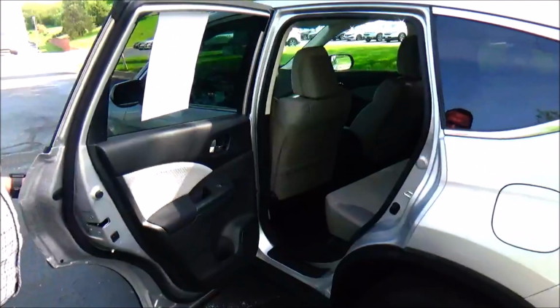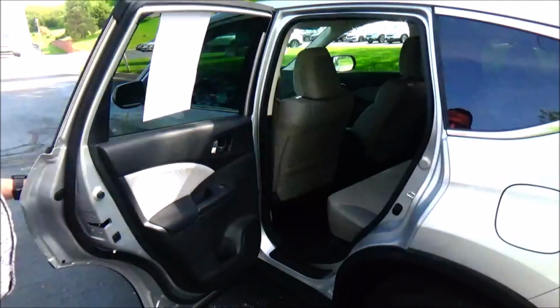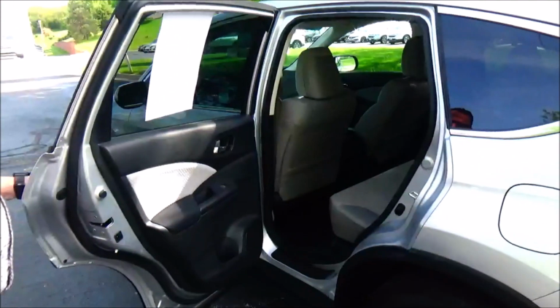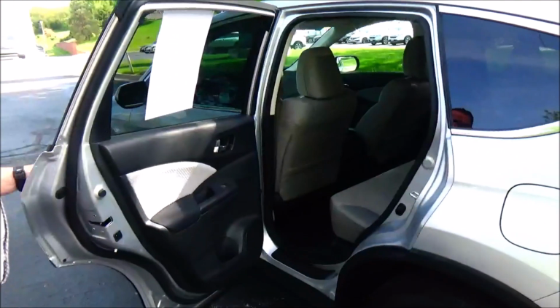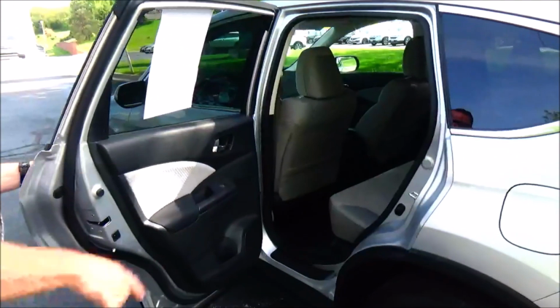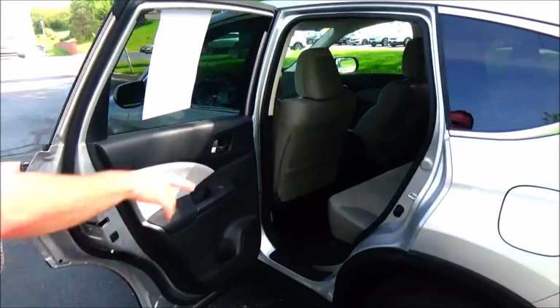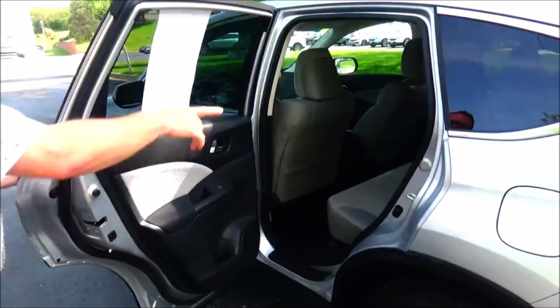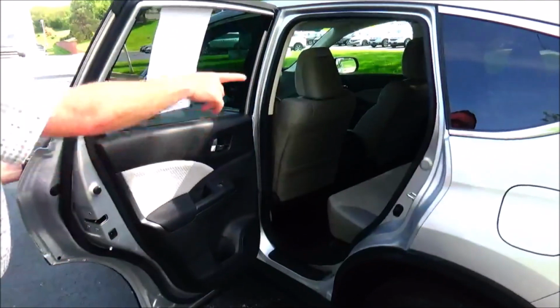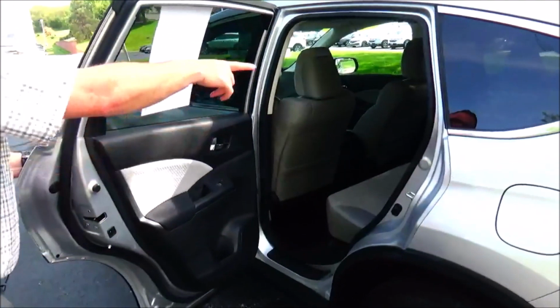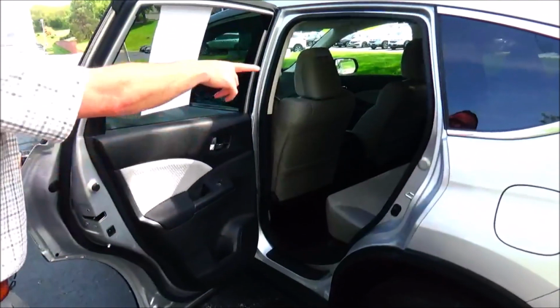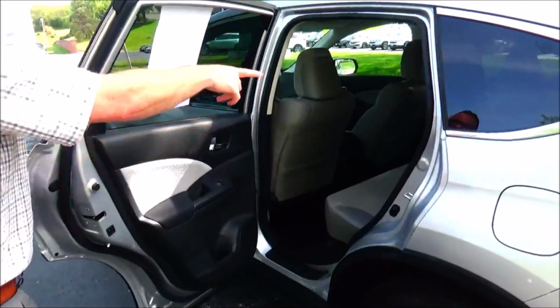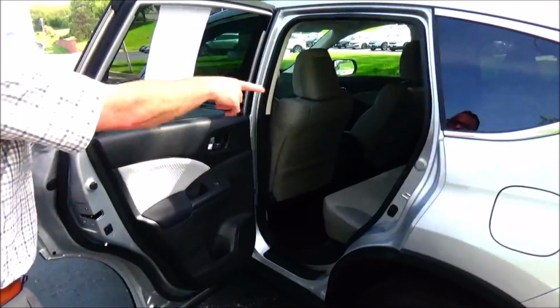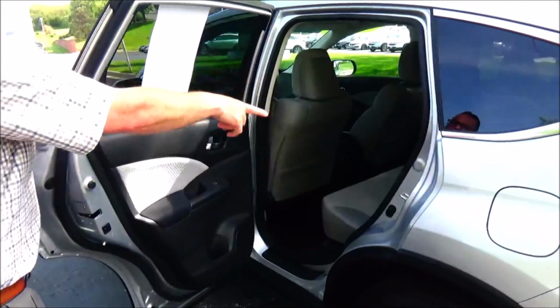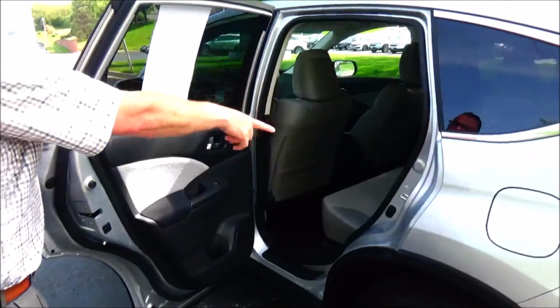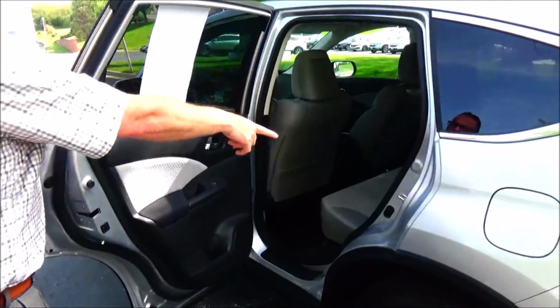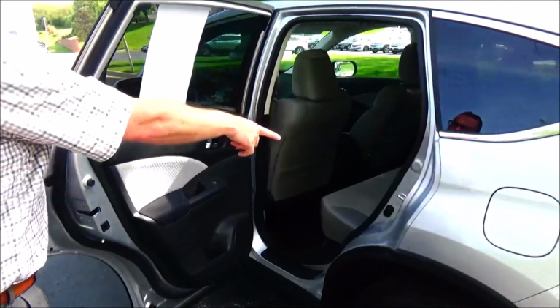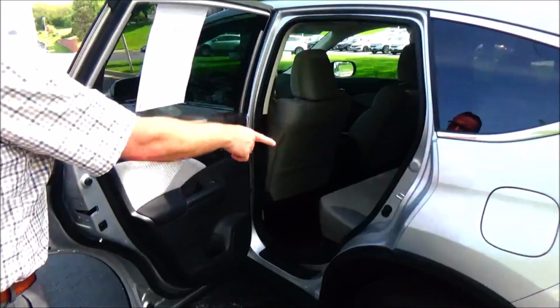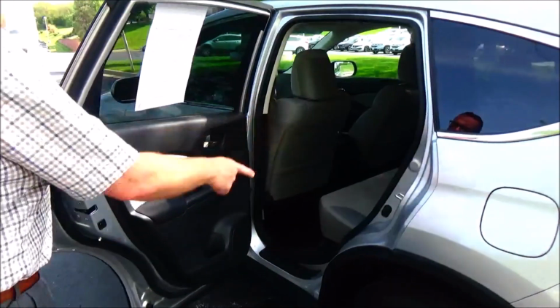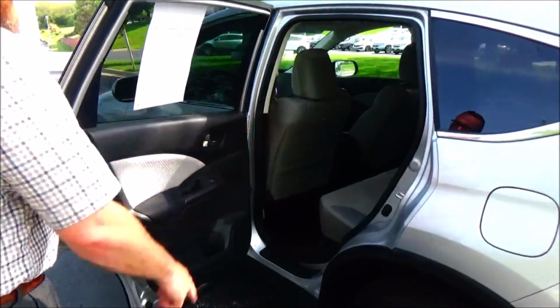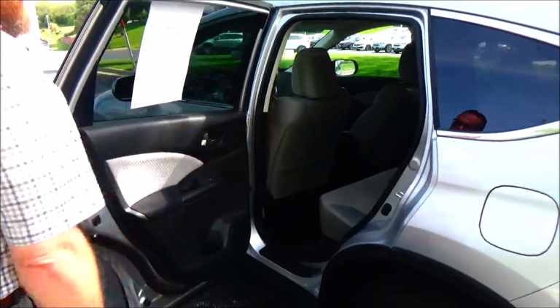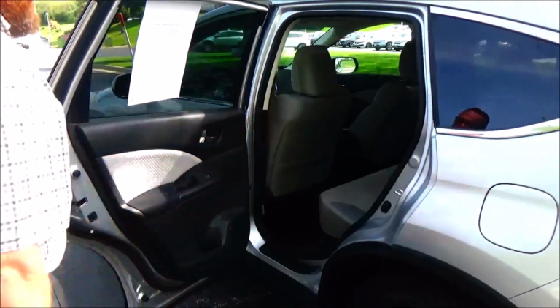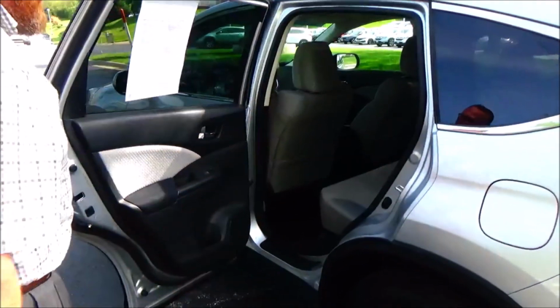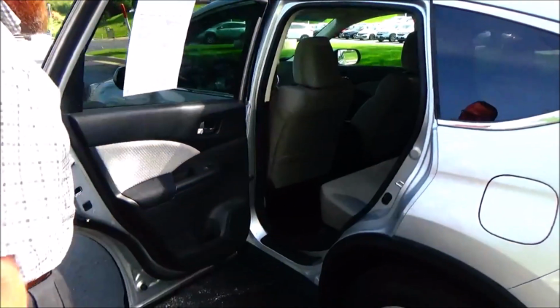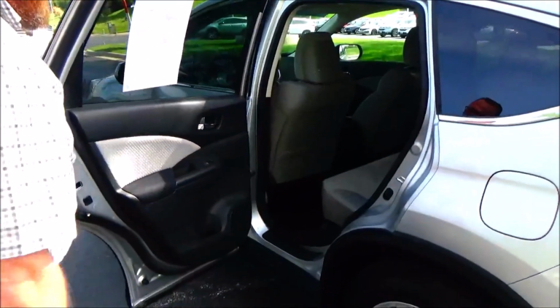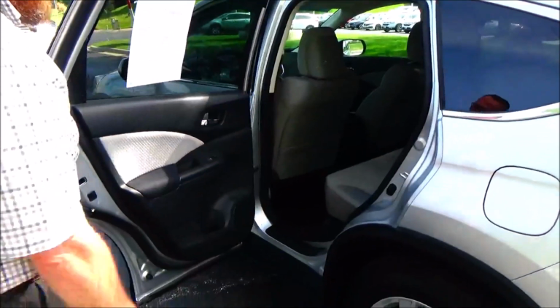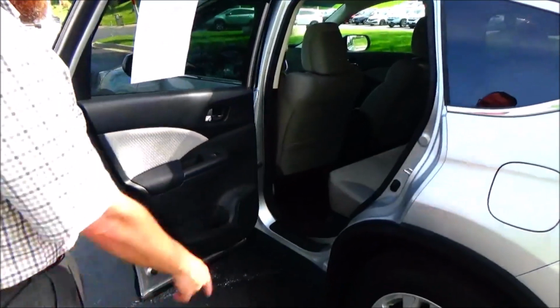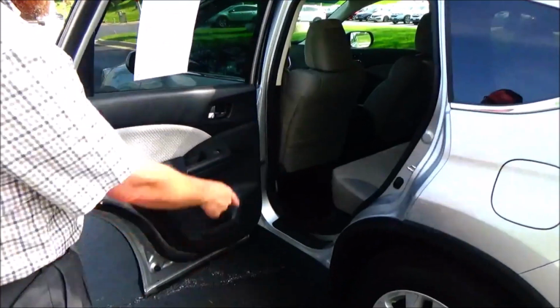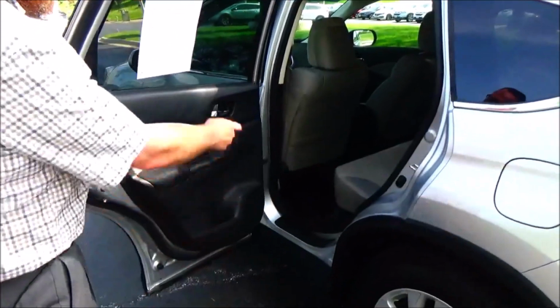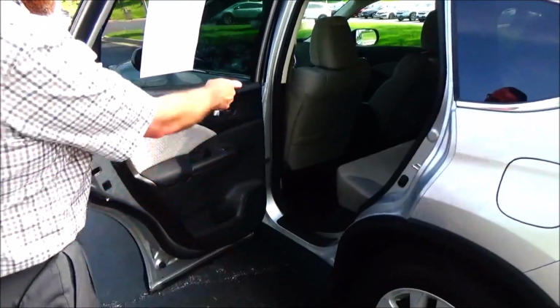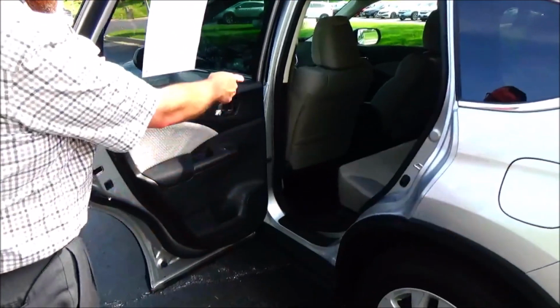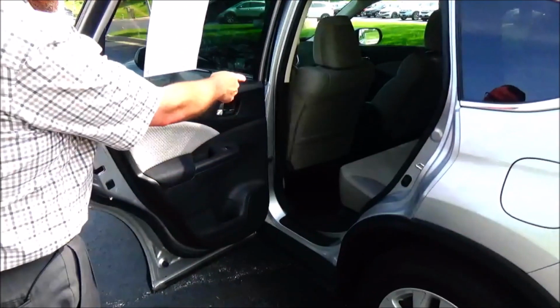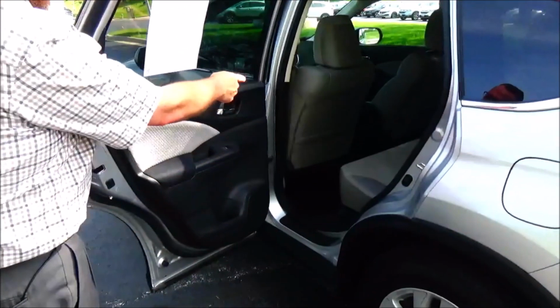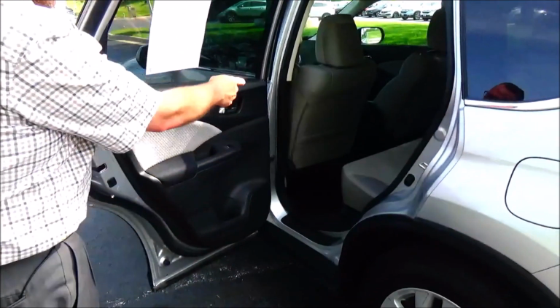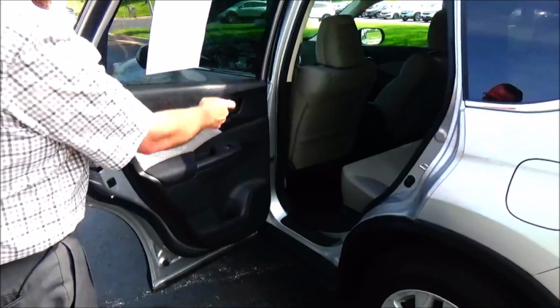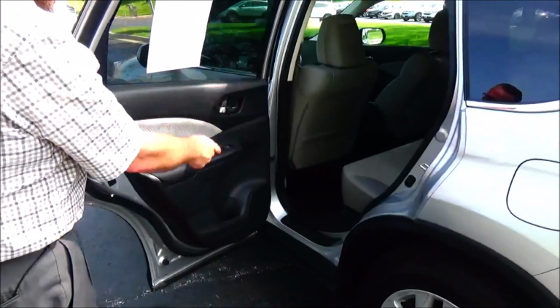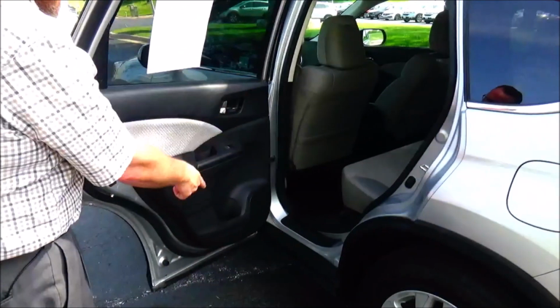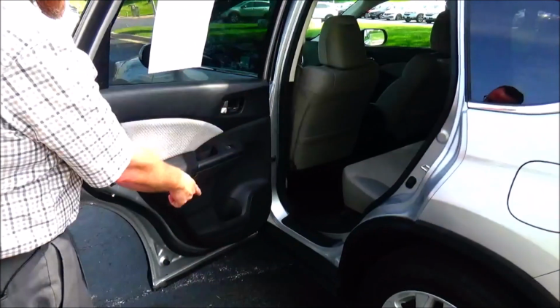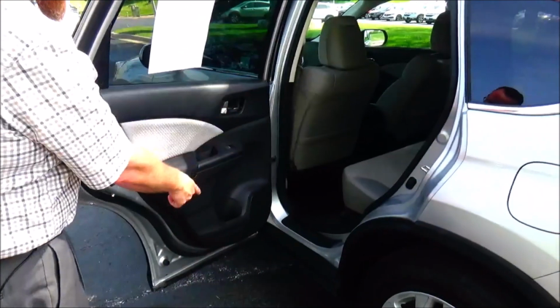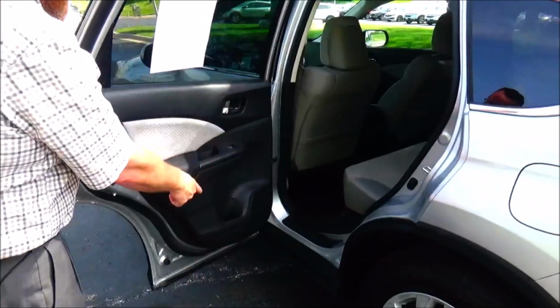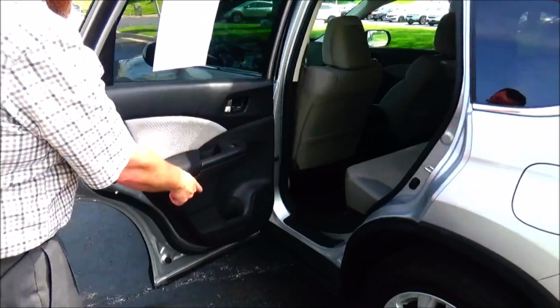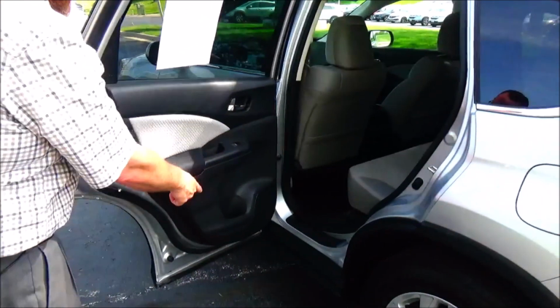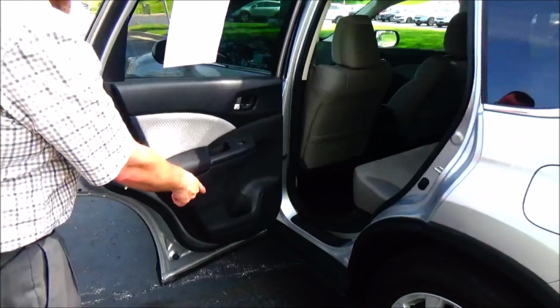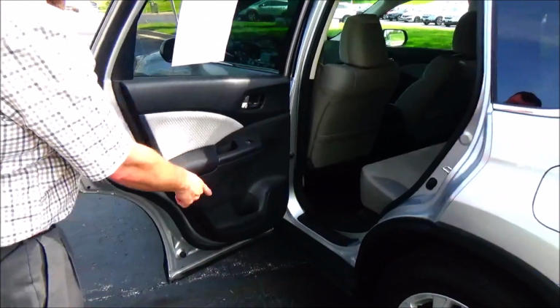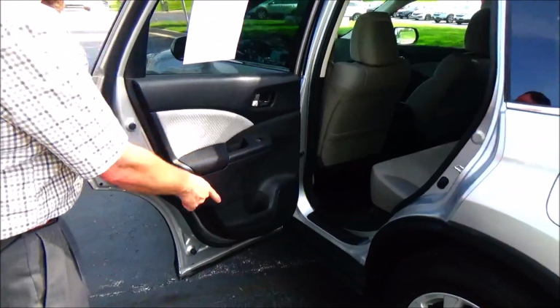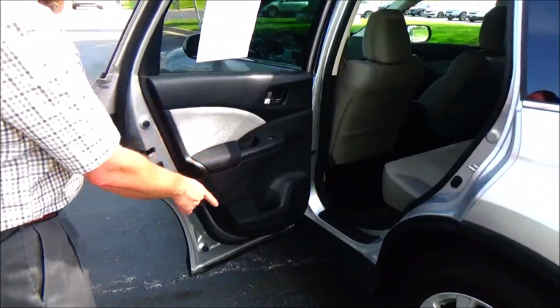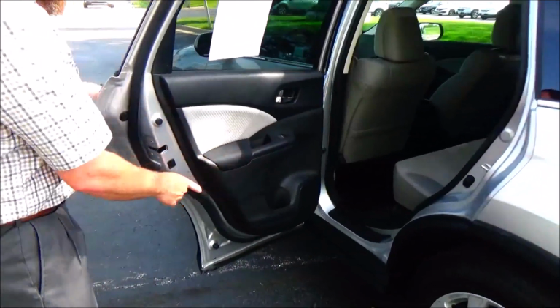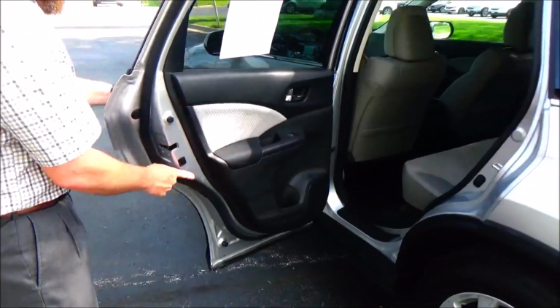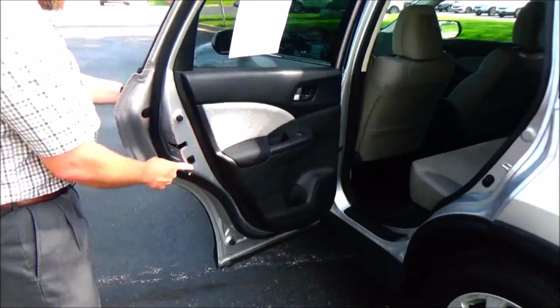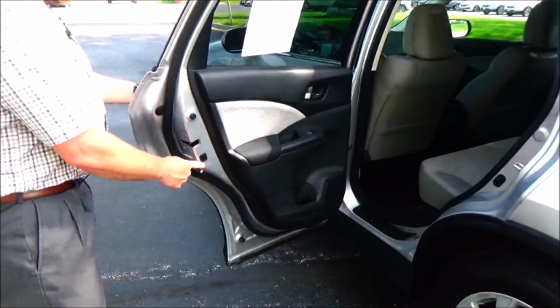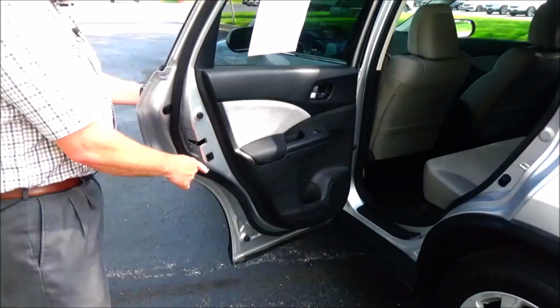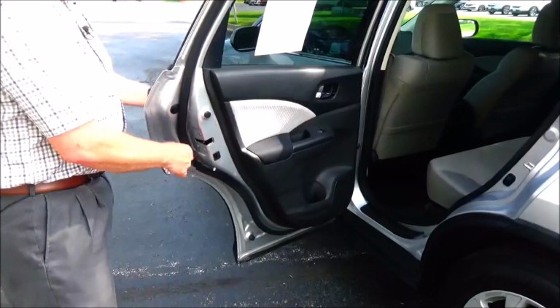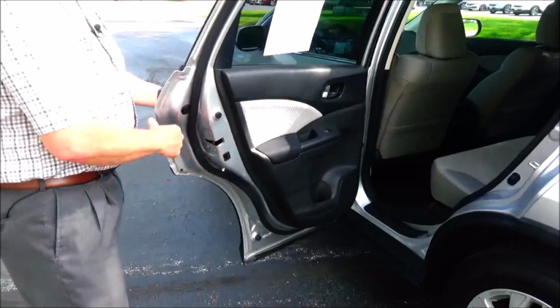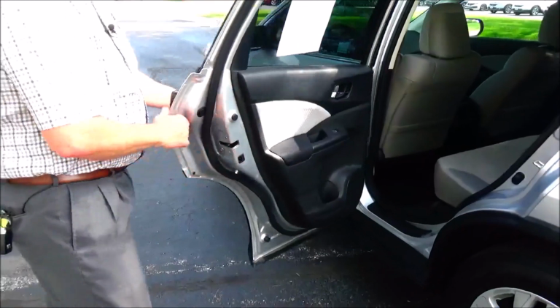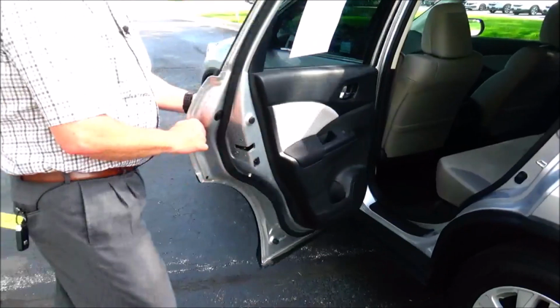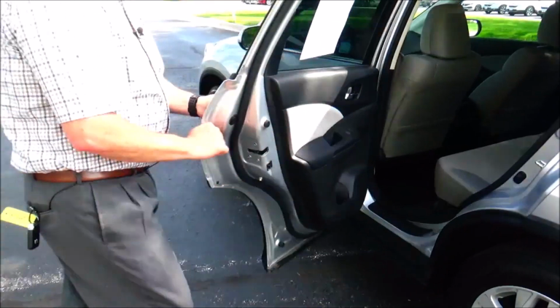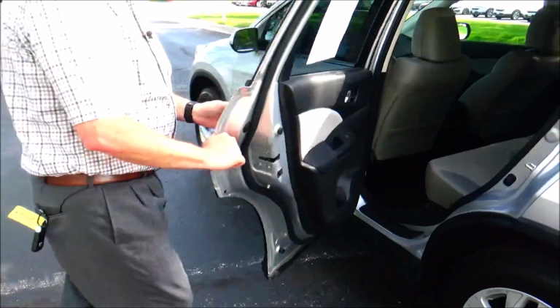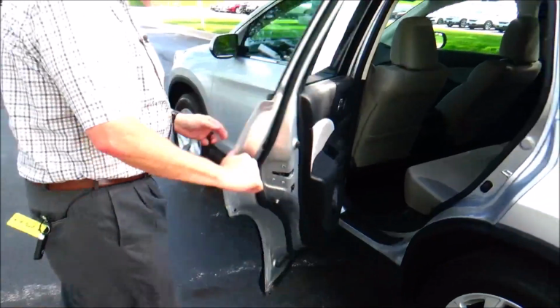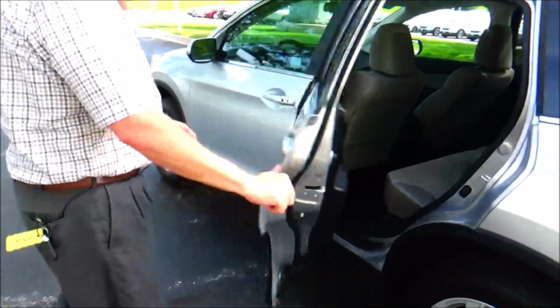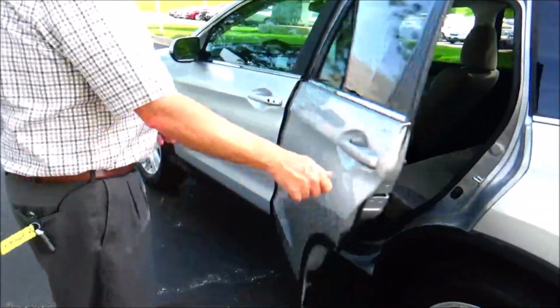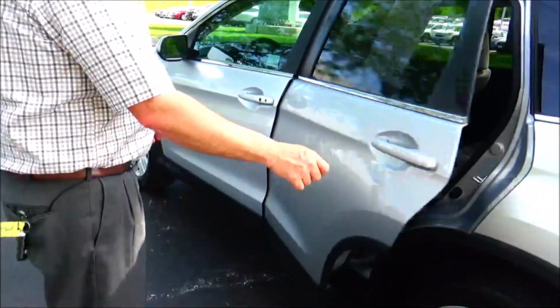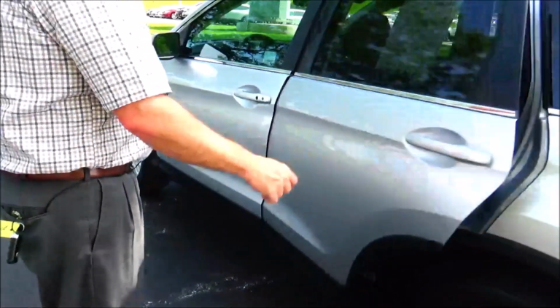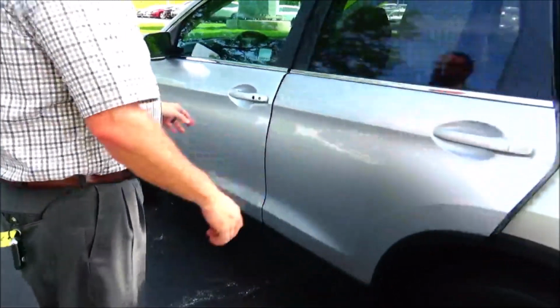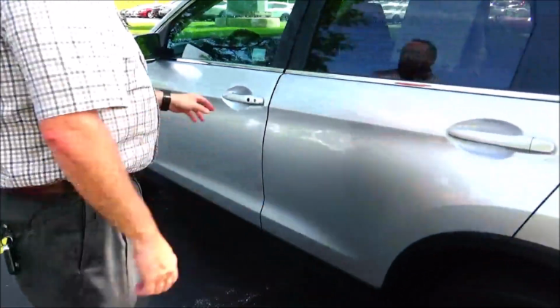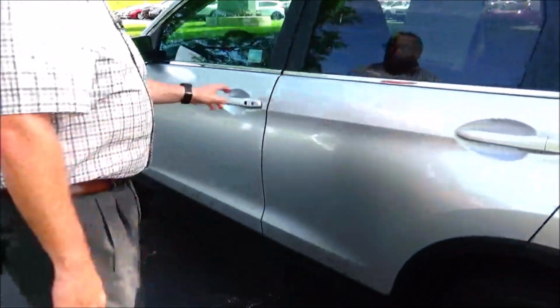Center armrest with cupholders, latch system for child safety seats, map pockets, cupholders and storage in the door, and child security door lock.